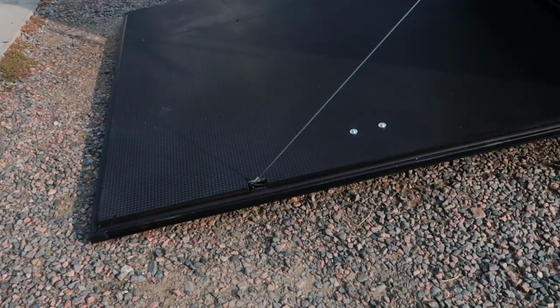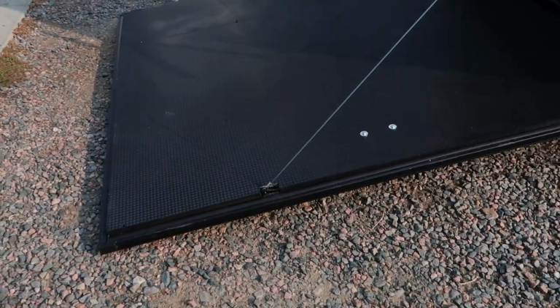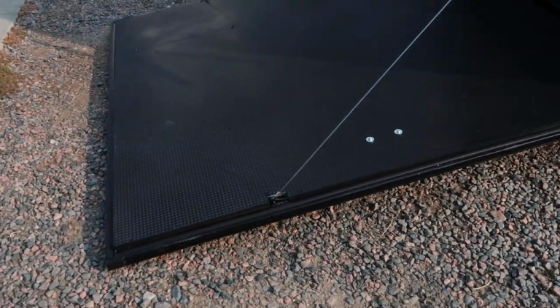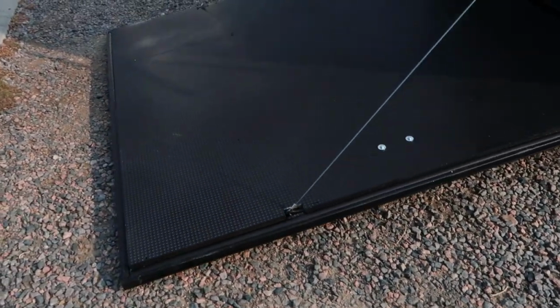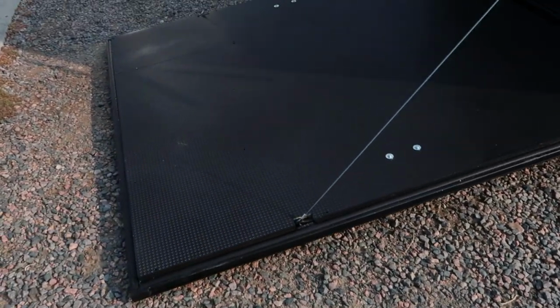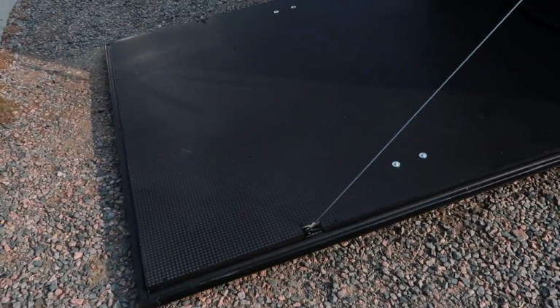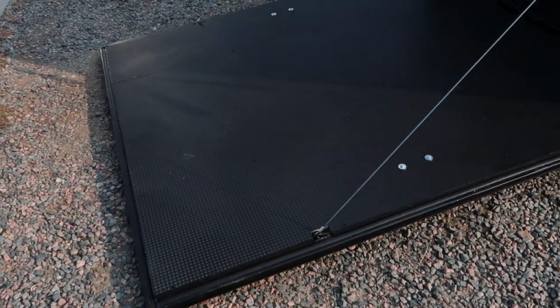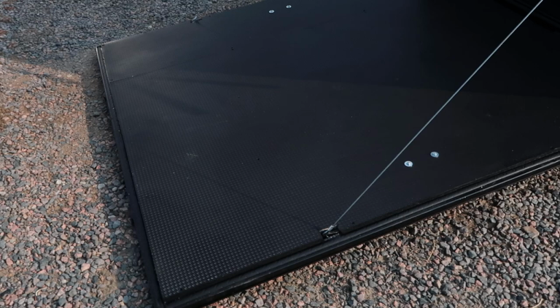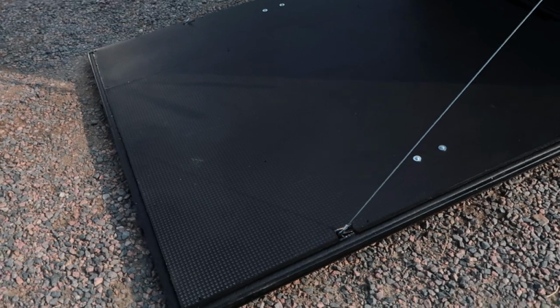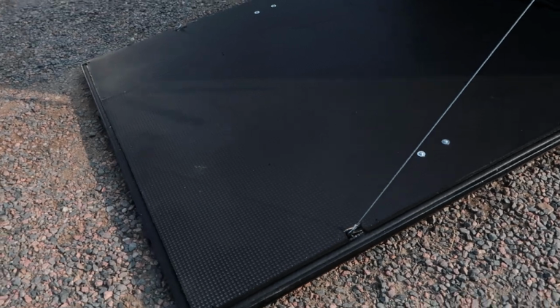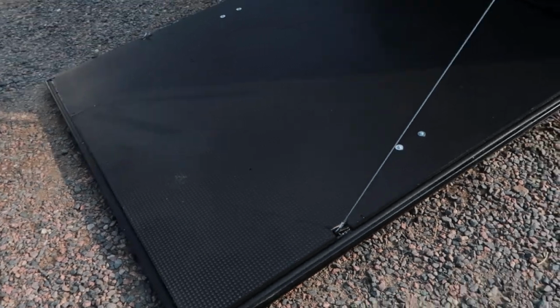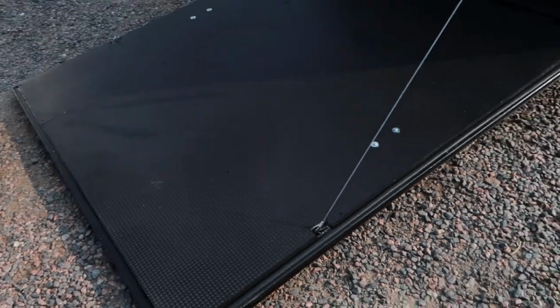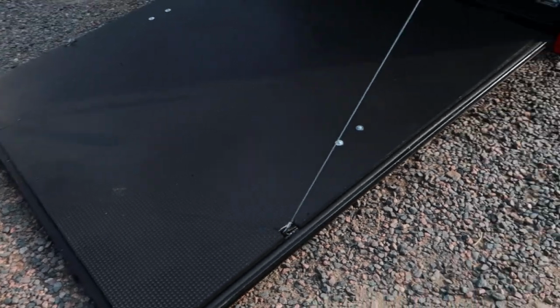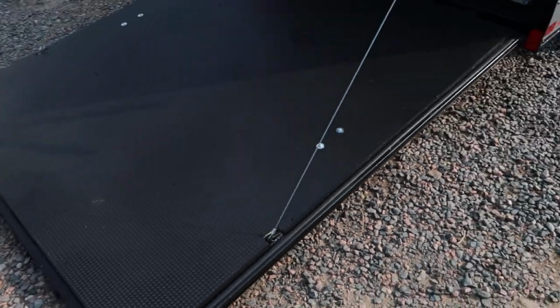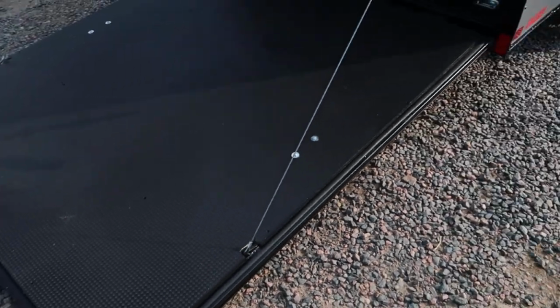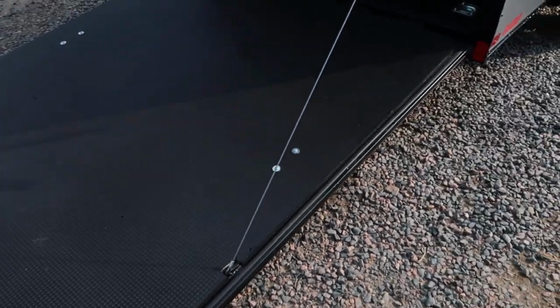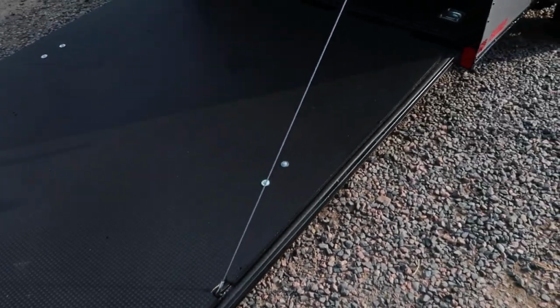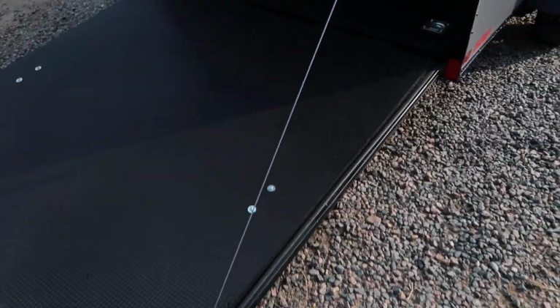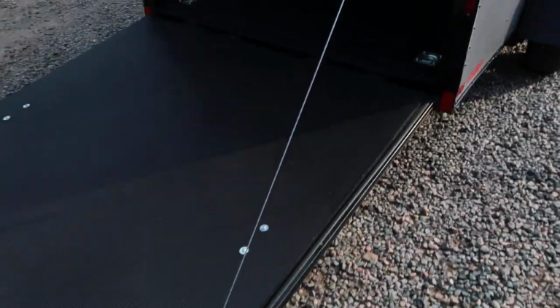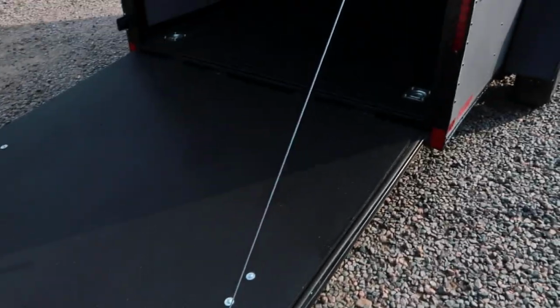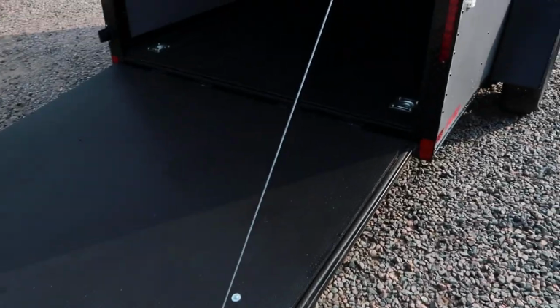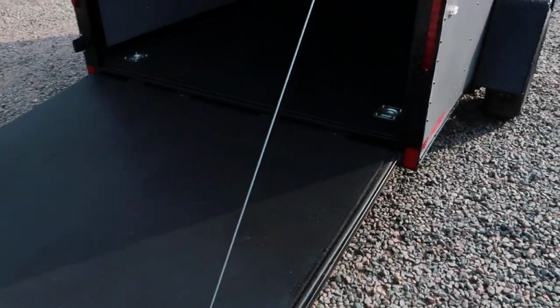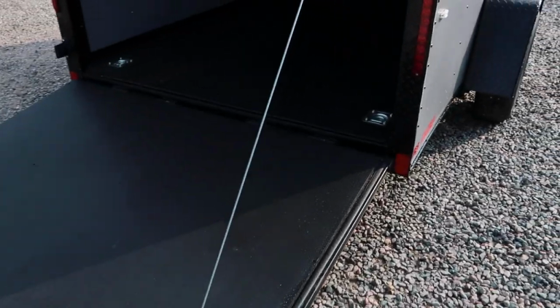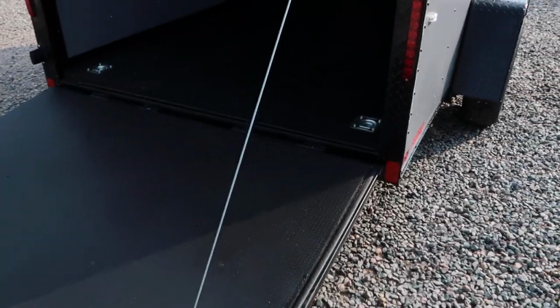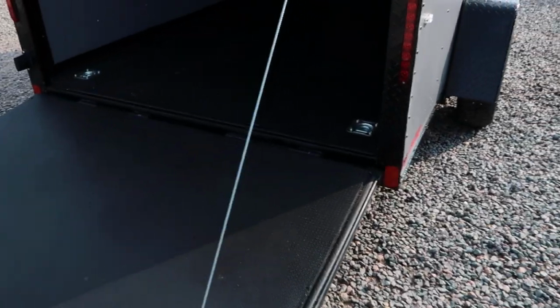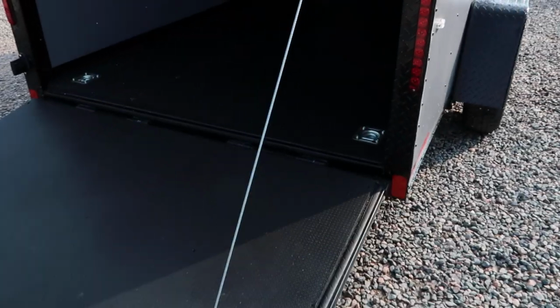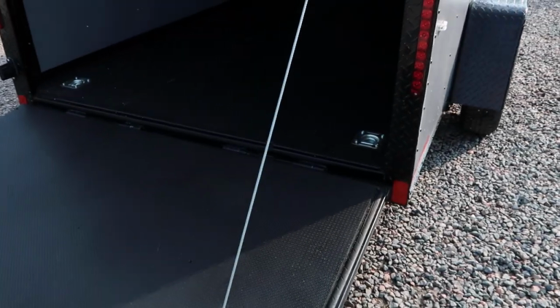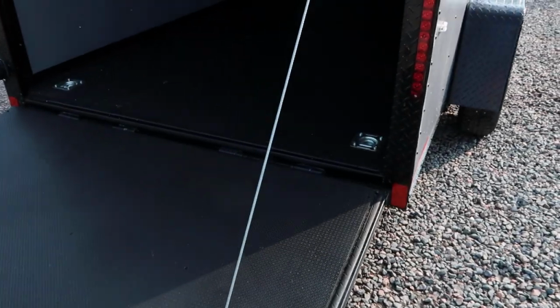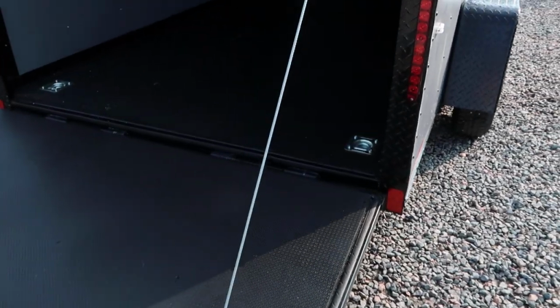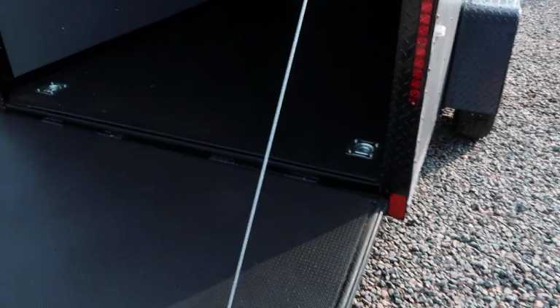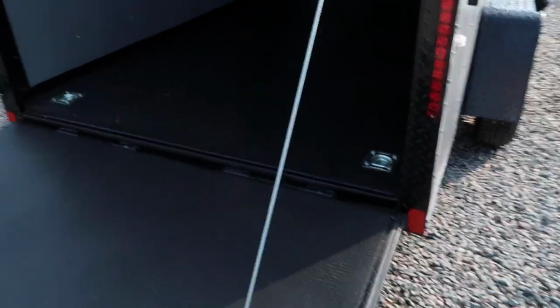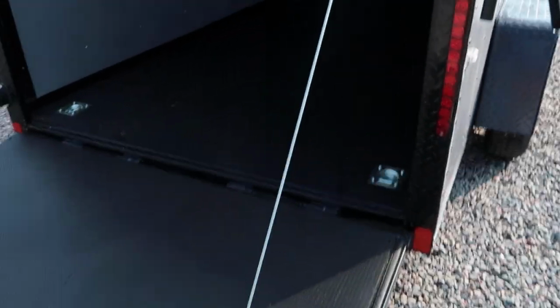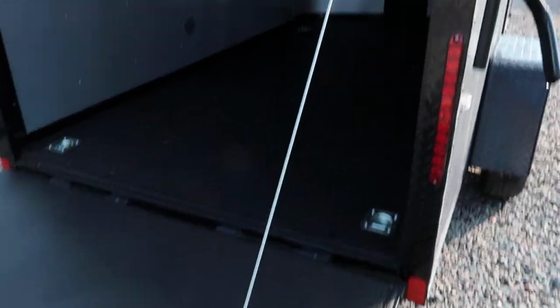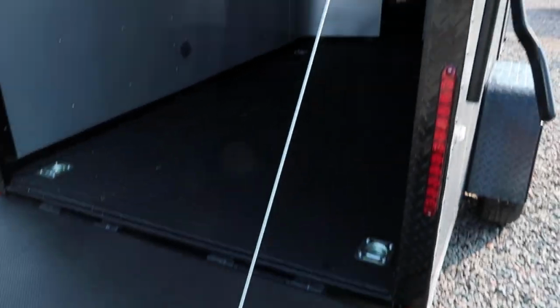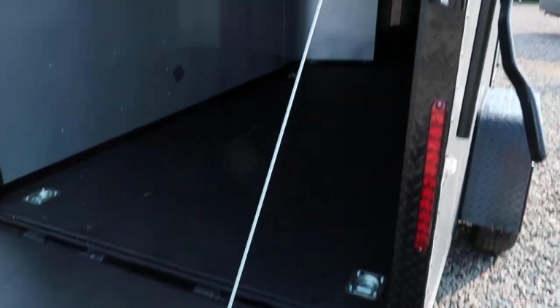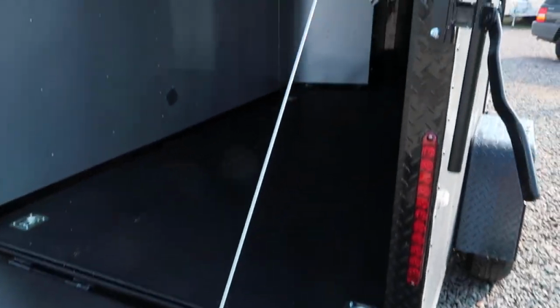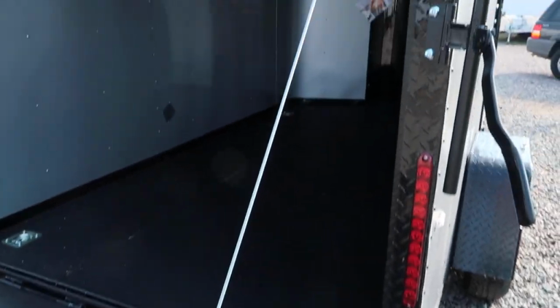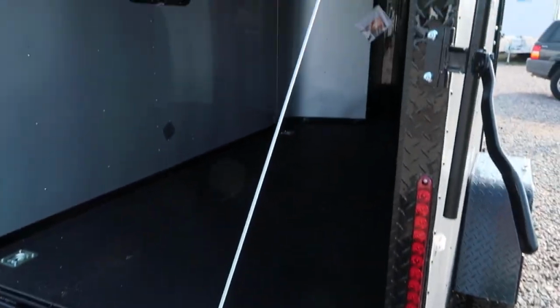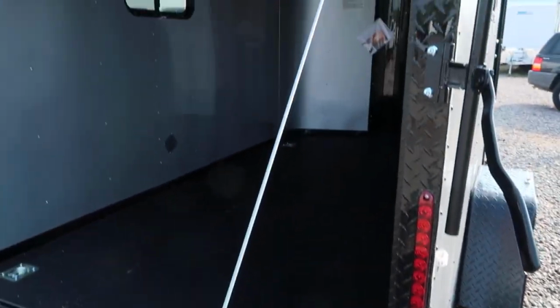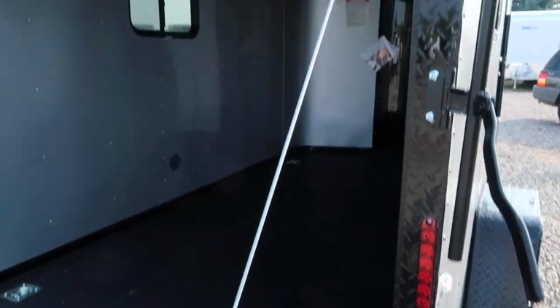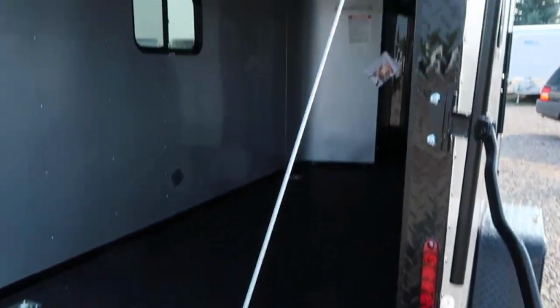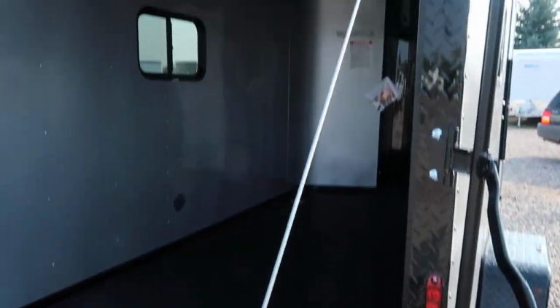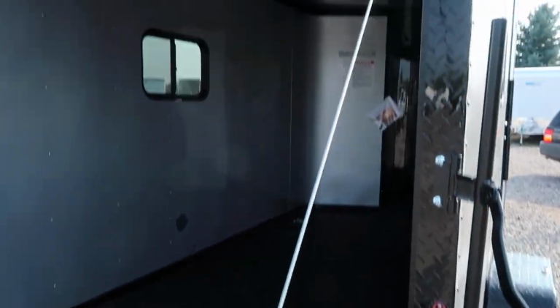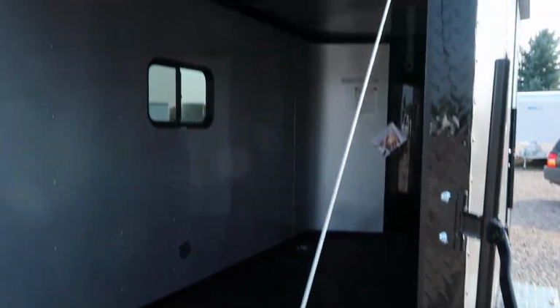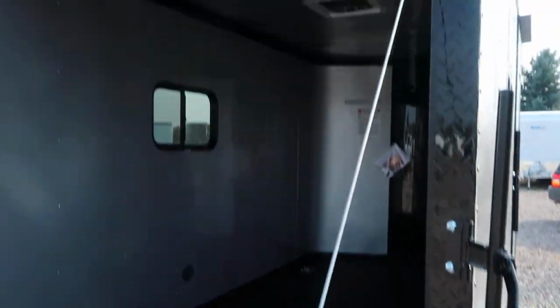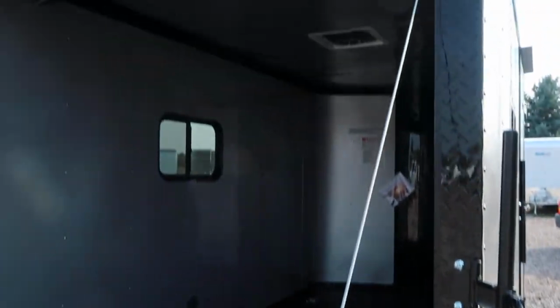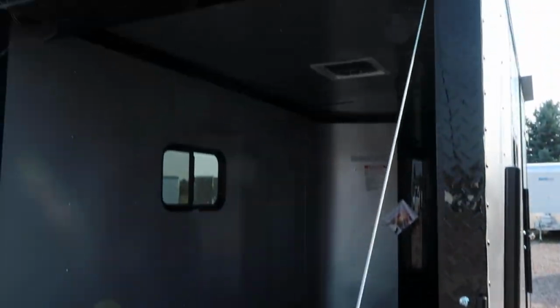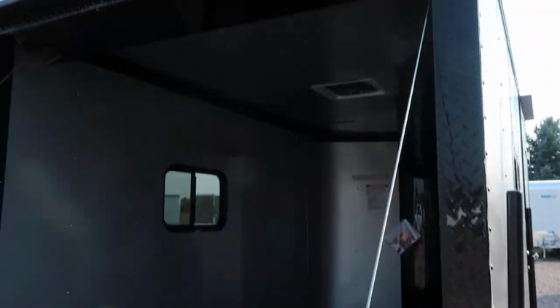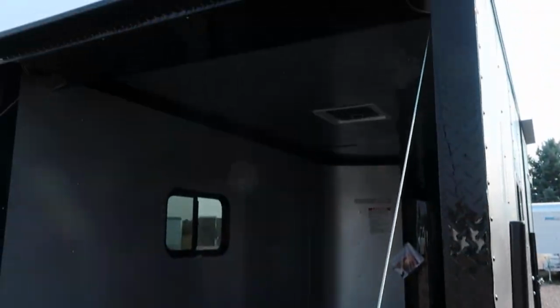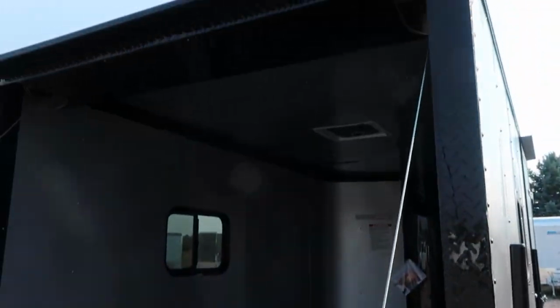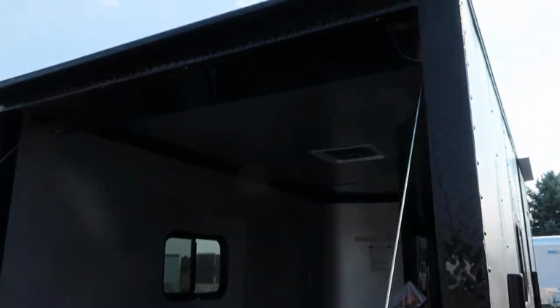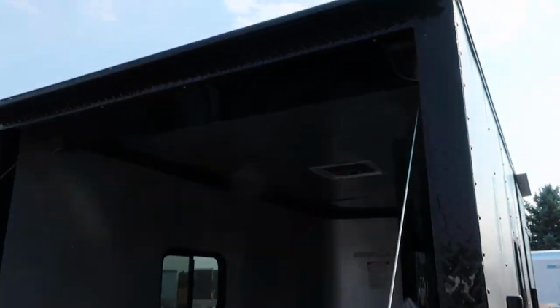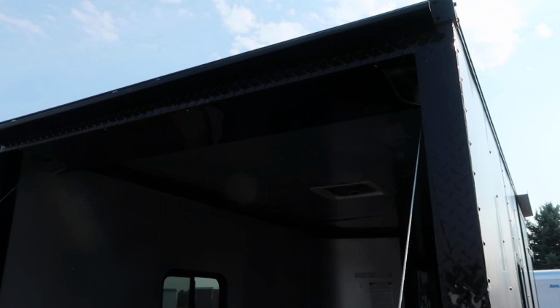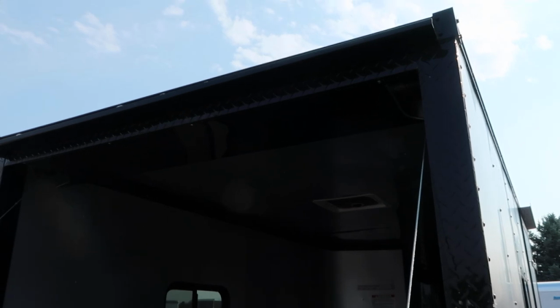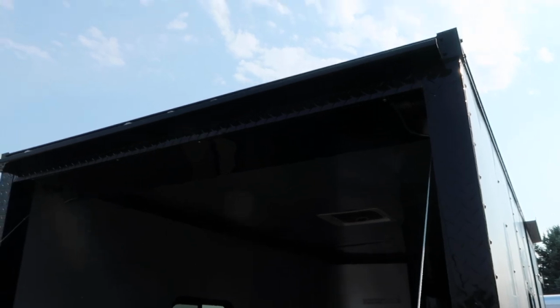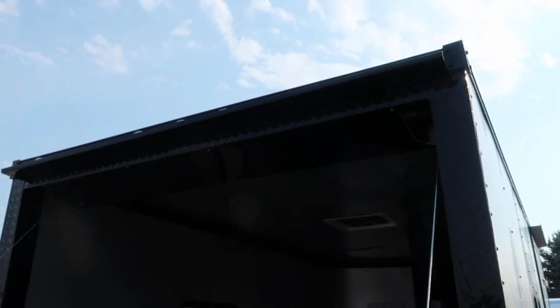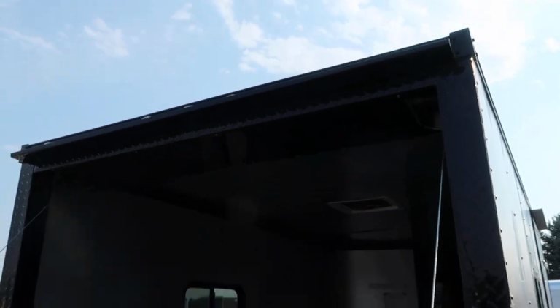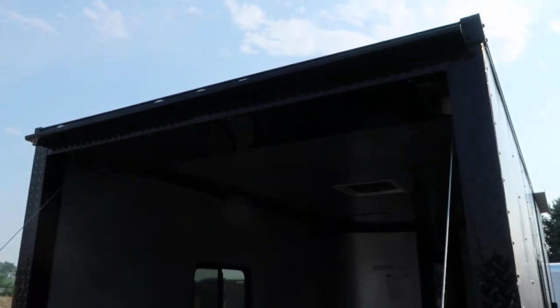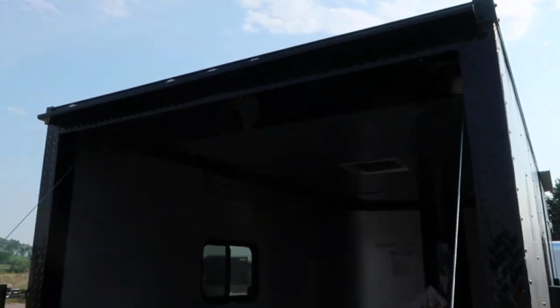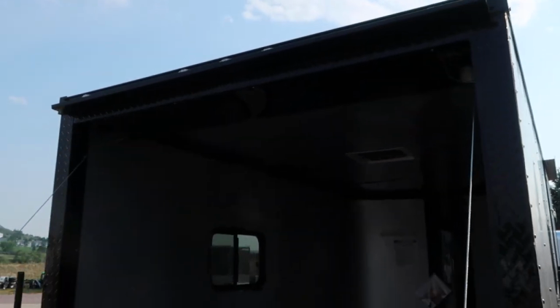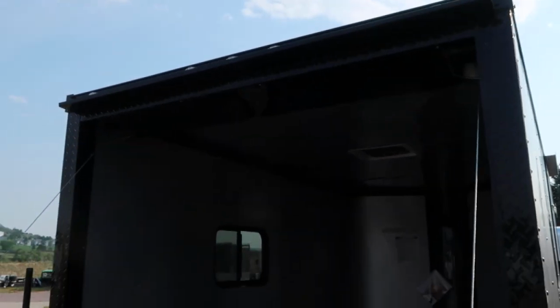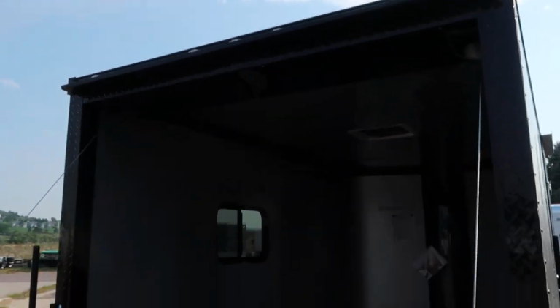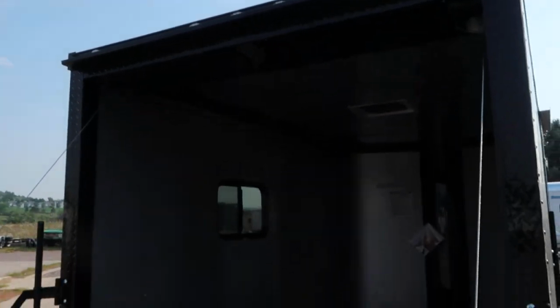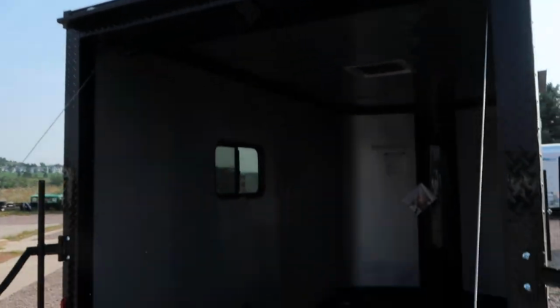The rear ramp door does come with a spring assist close. You also have the really cool black diamond plate wrap around that rear door jamb, and a nice gutter as well.